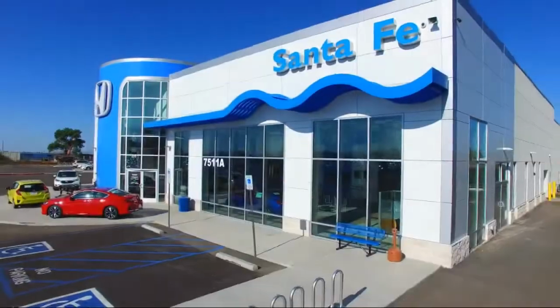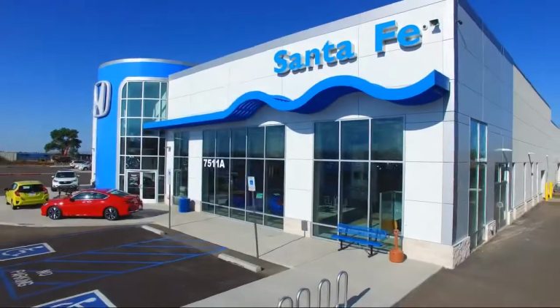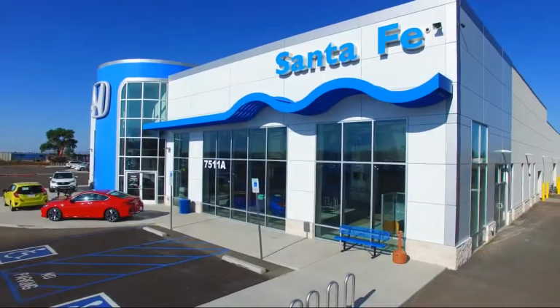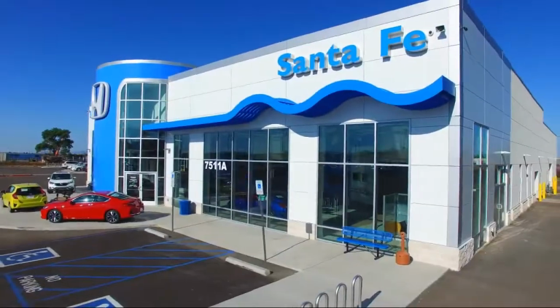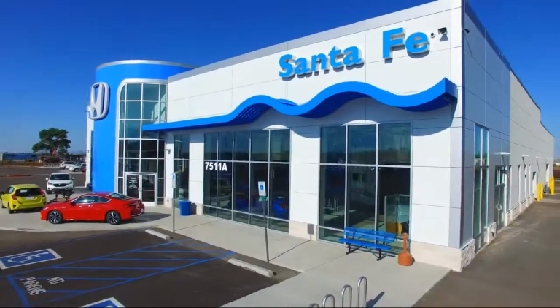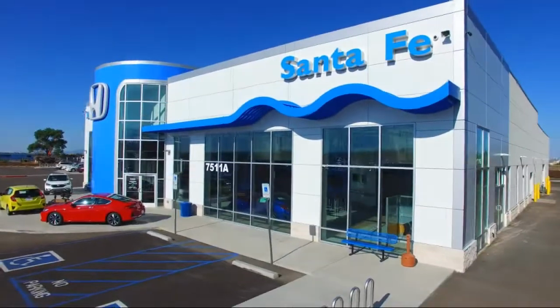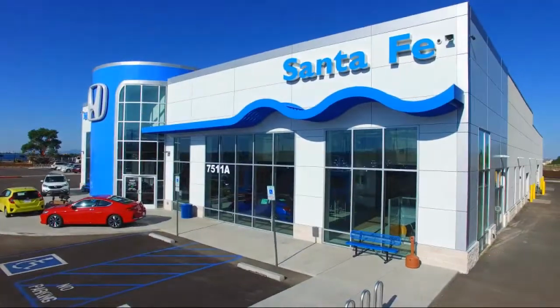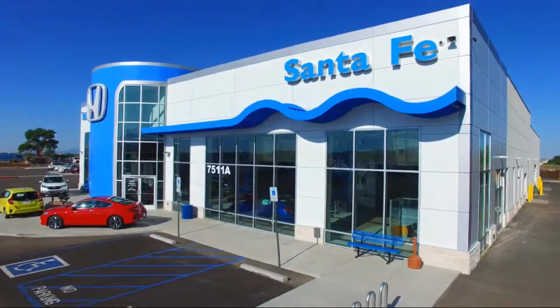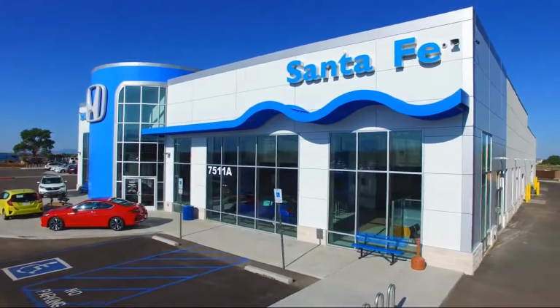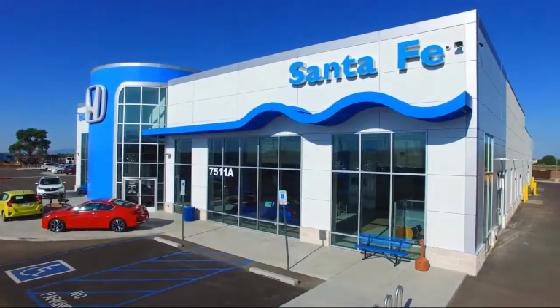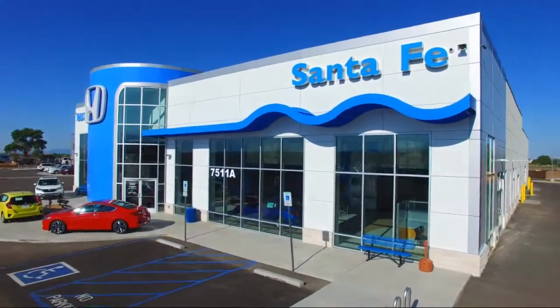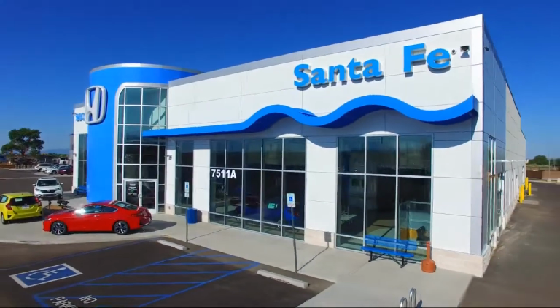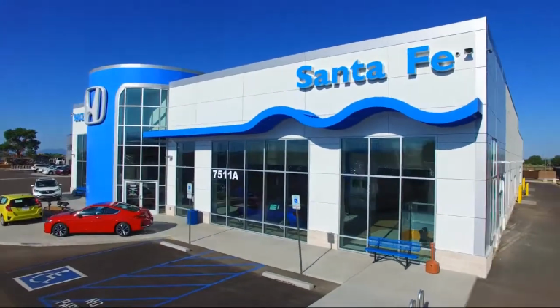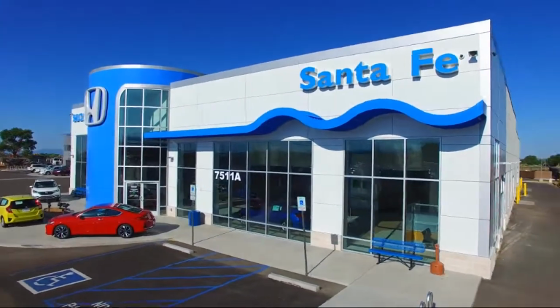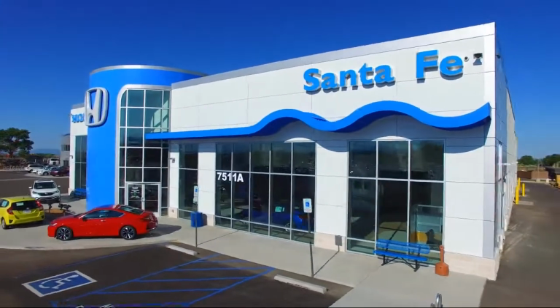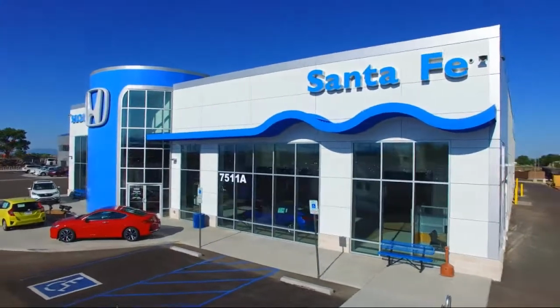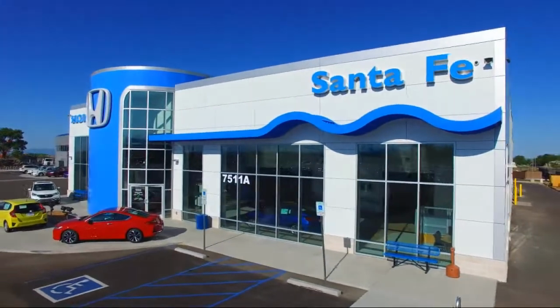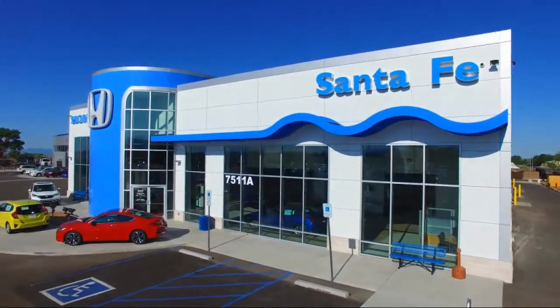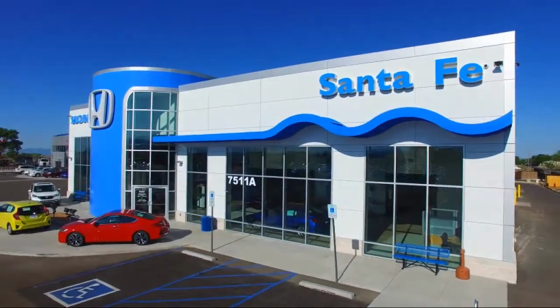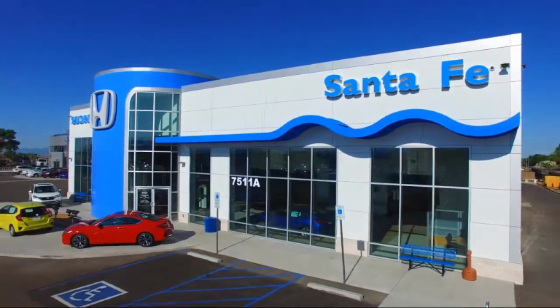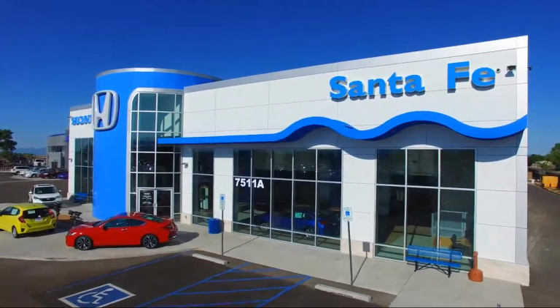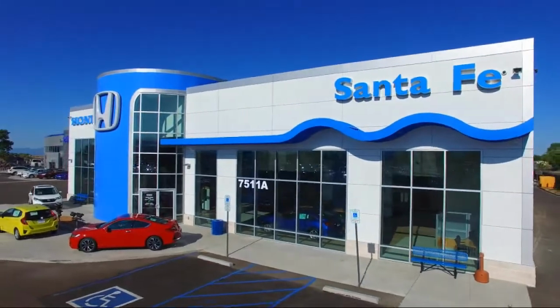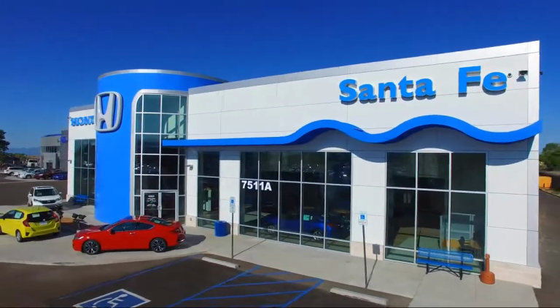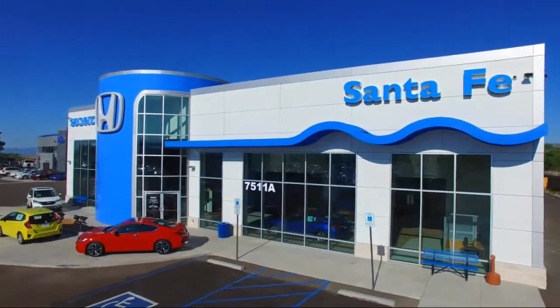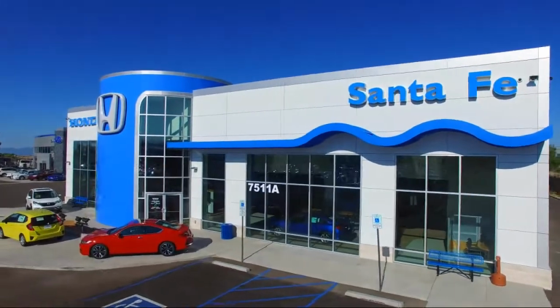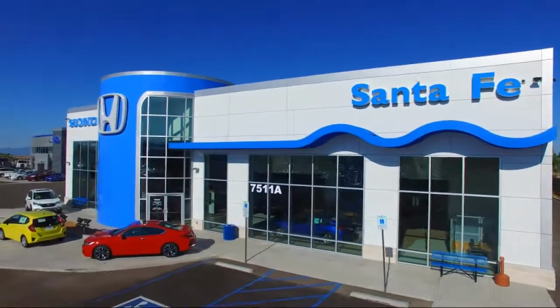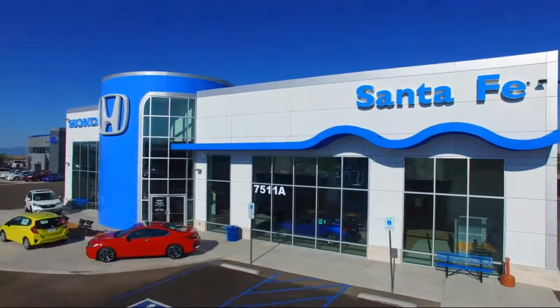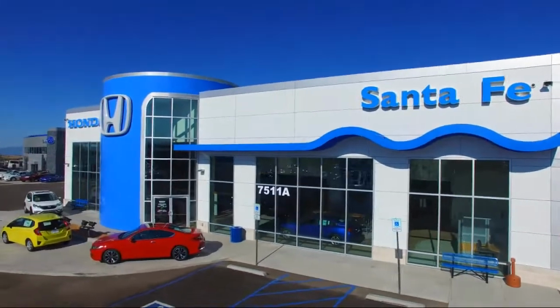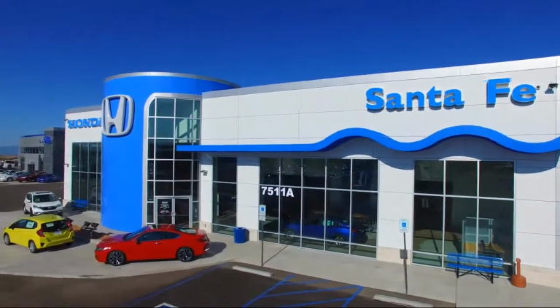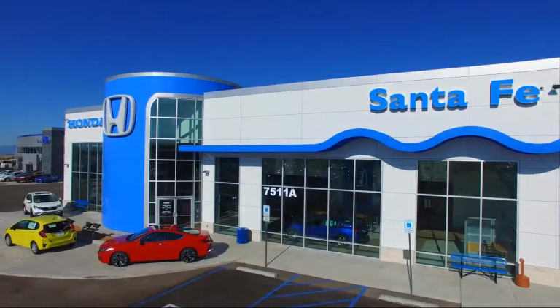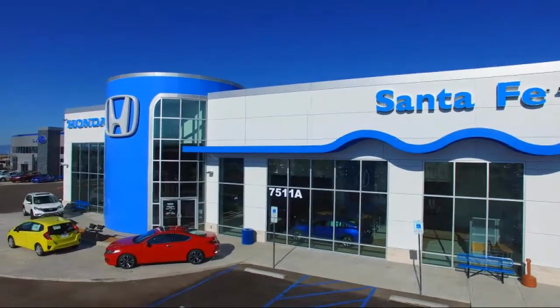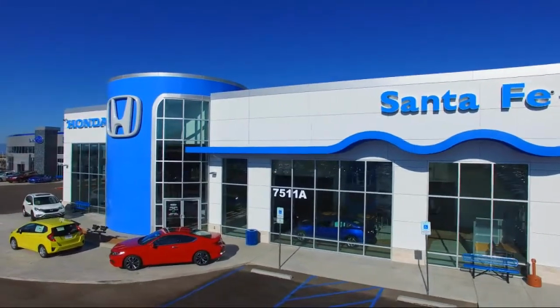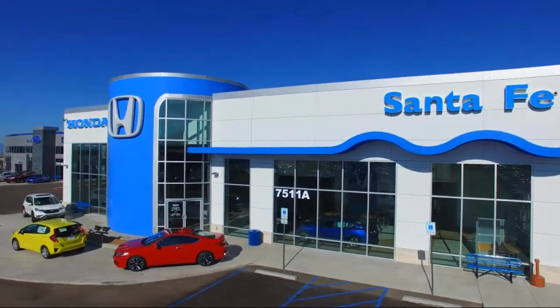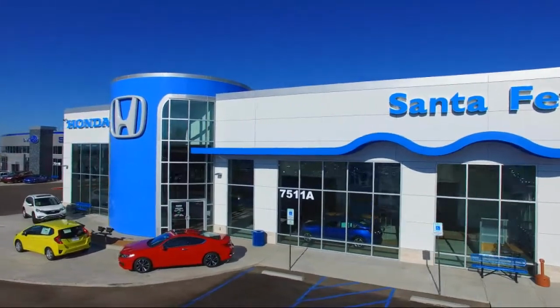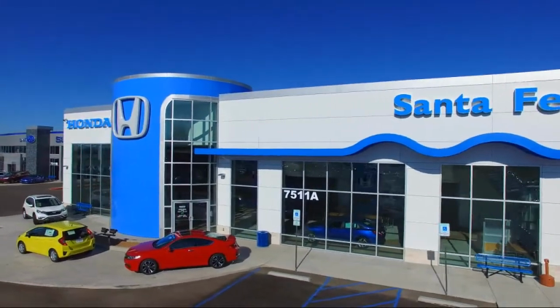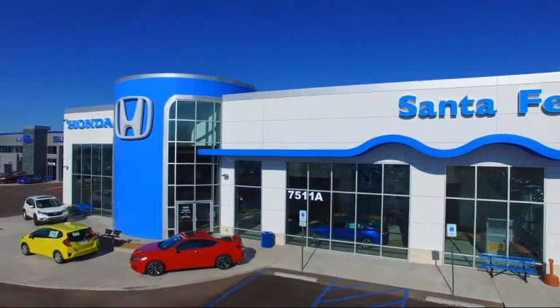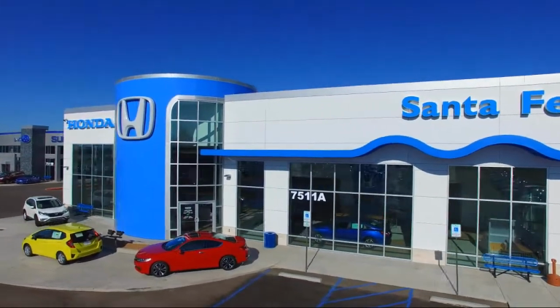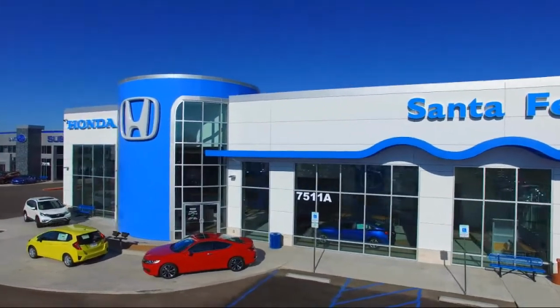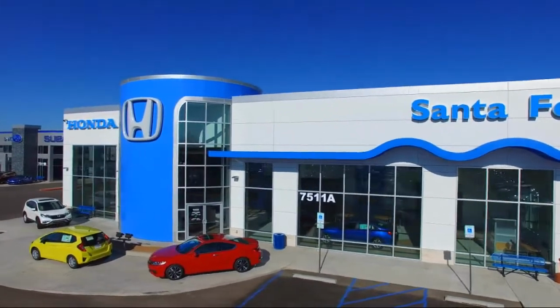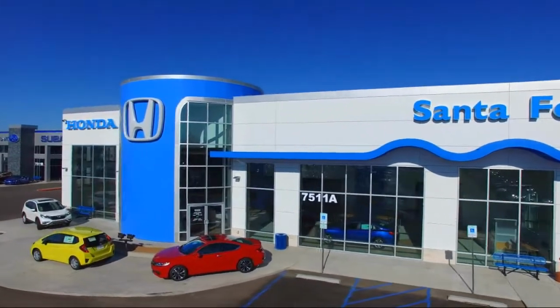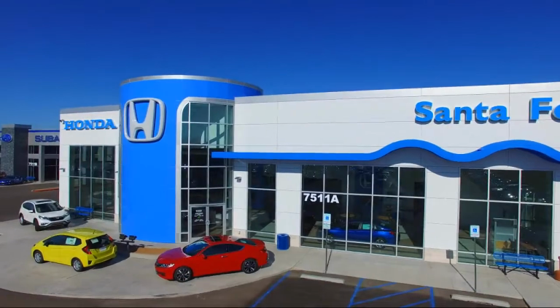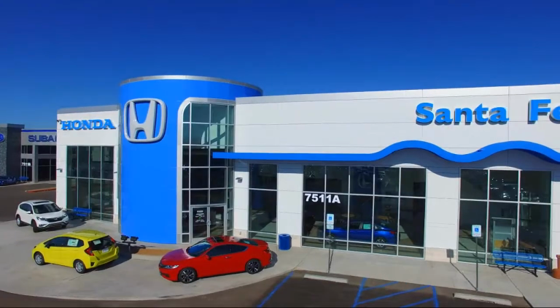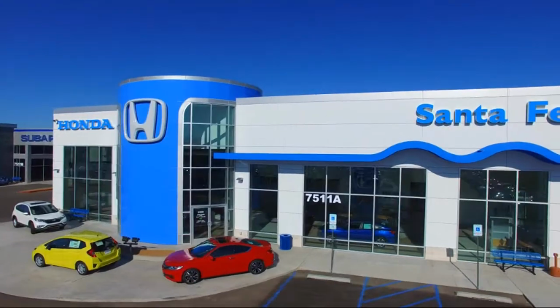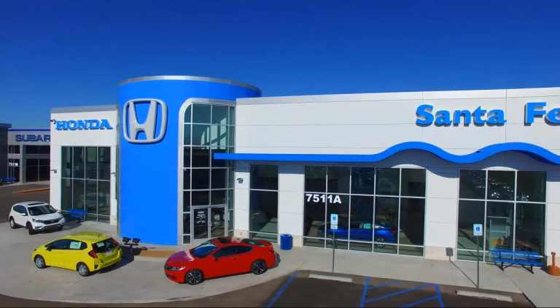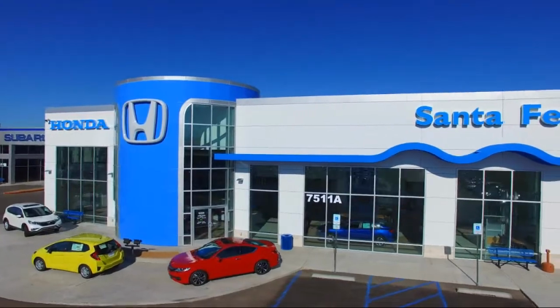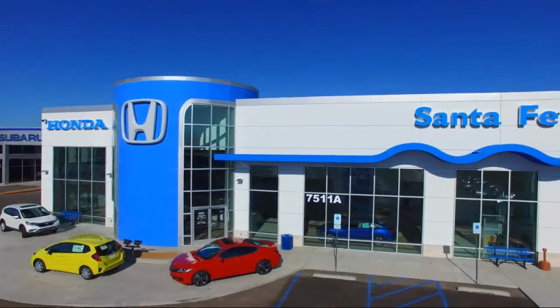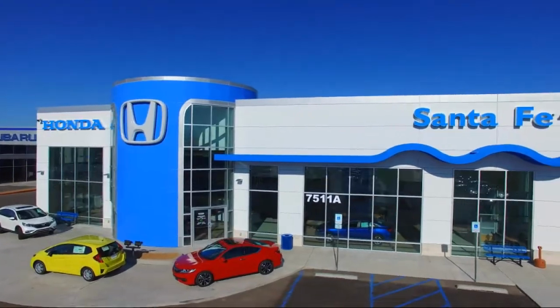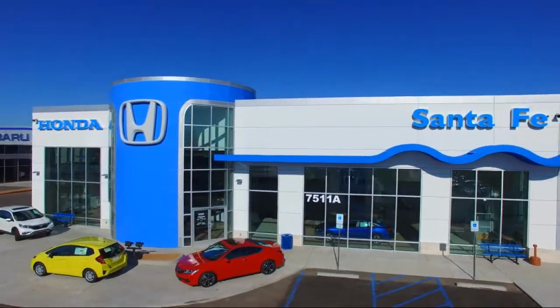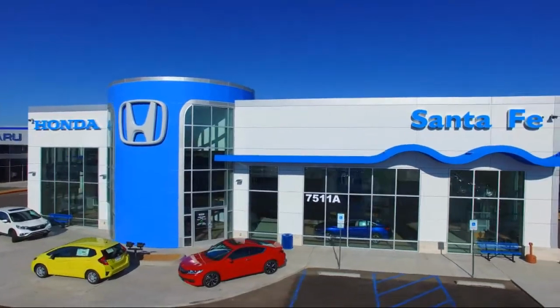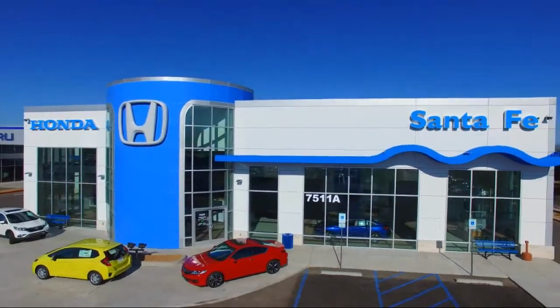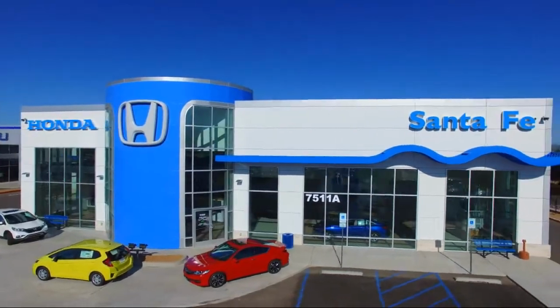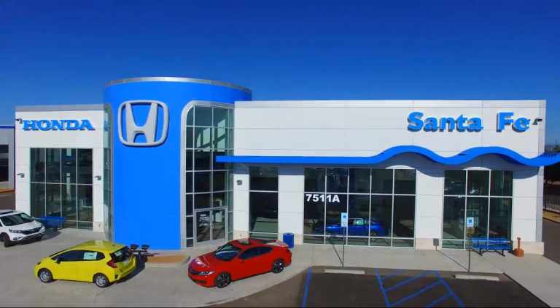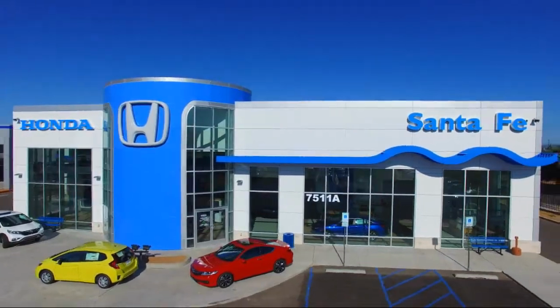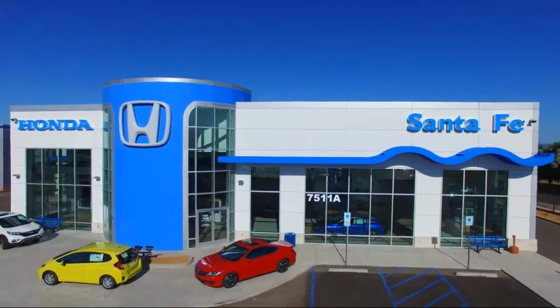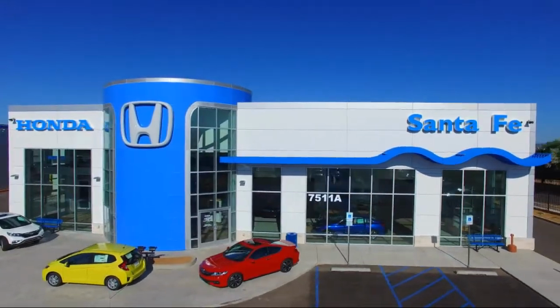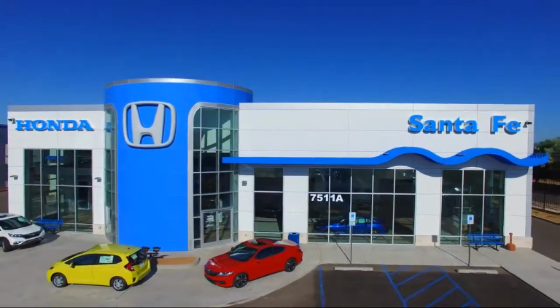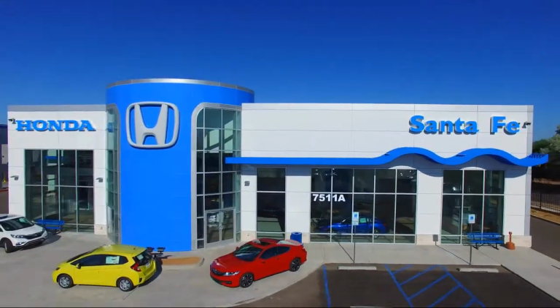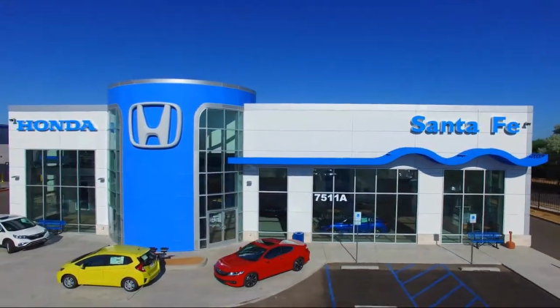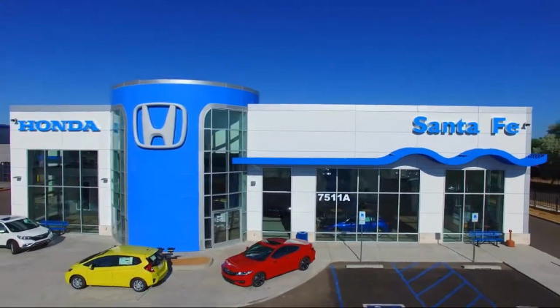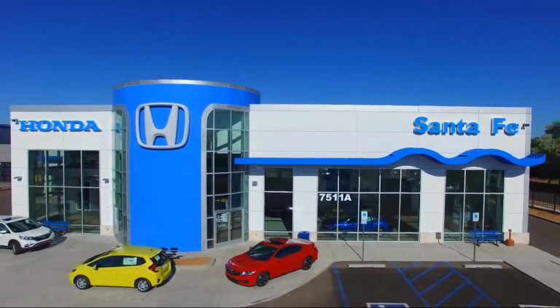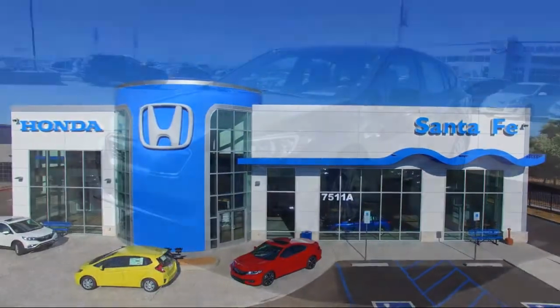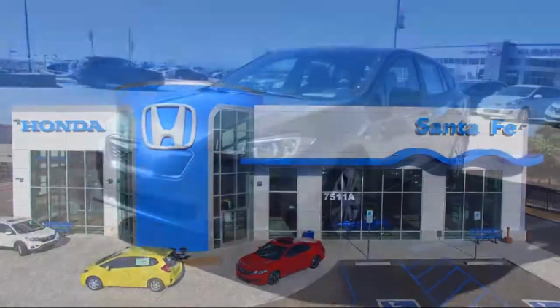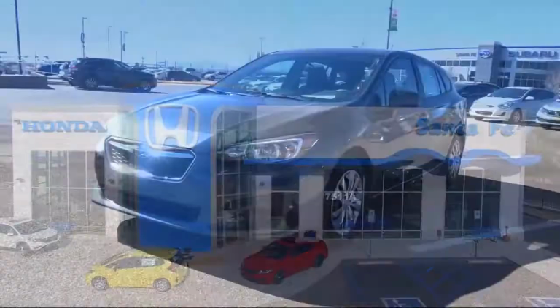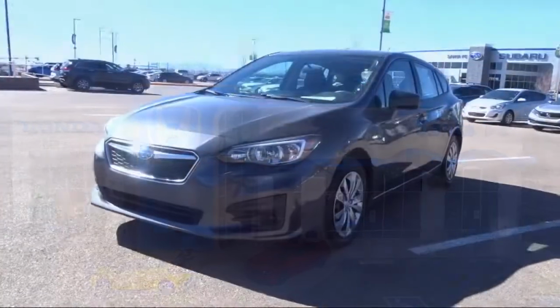Welcome to Honda of Santa Fe, and here's a look at another one of our fine vehicles from our great selection. This vehicle comes equipped with all-wheel drive,